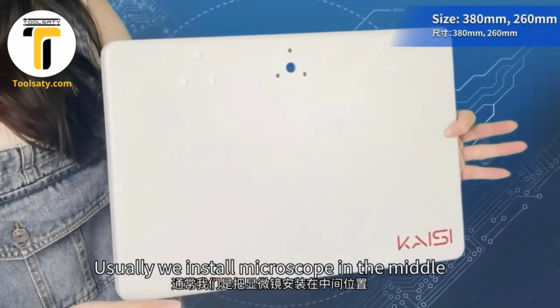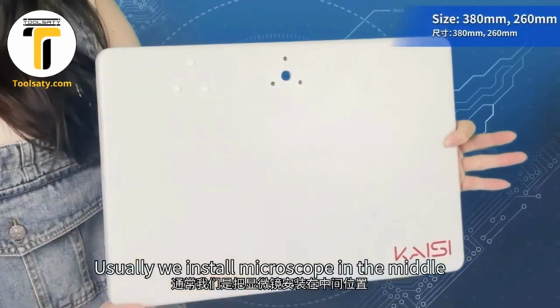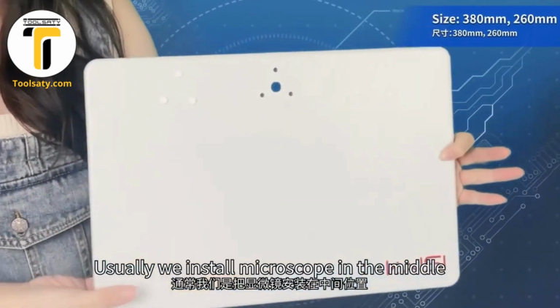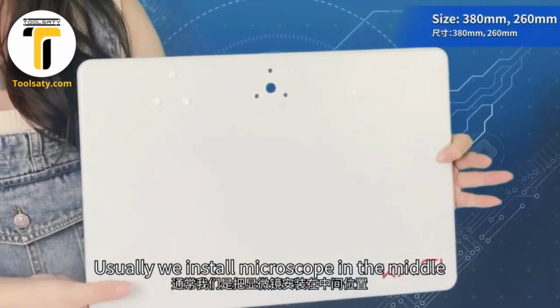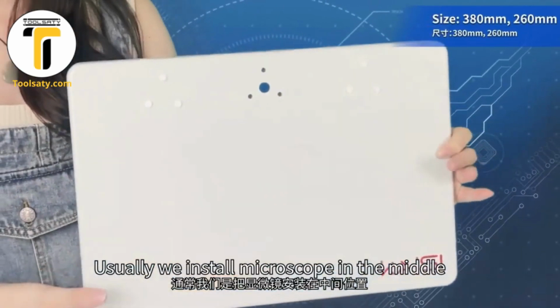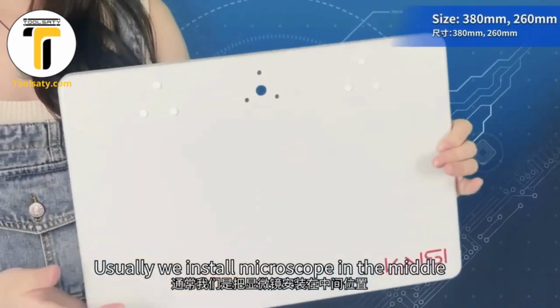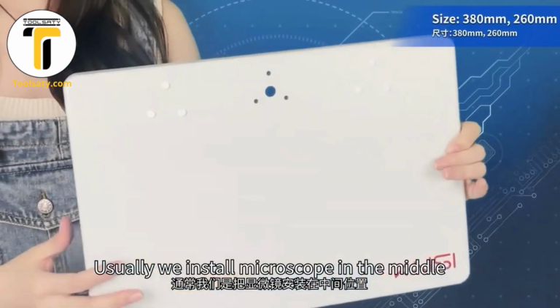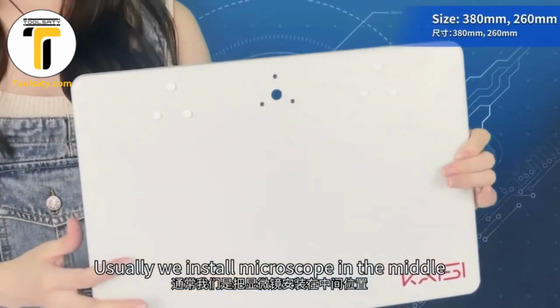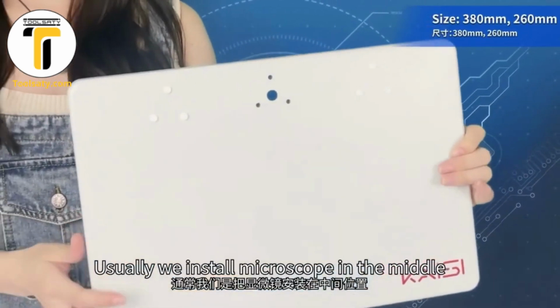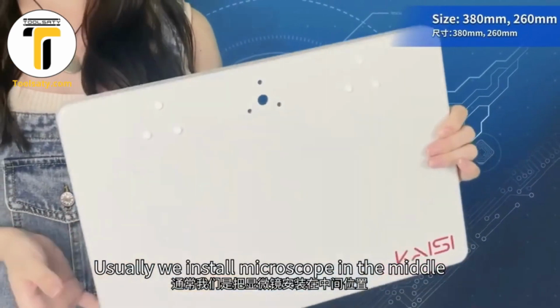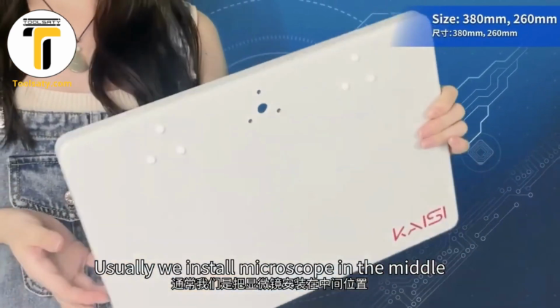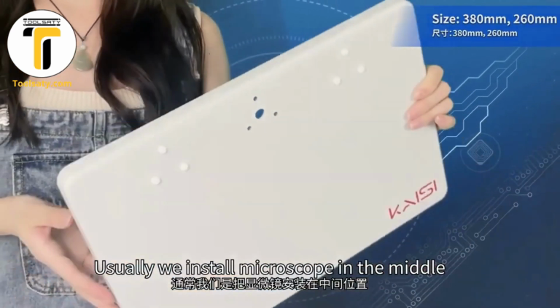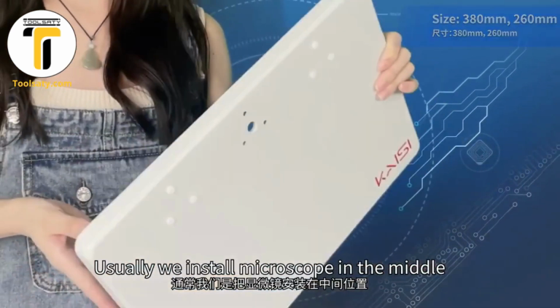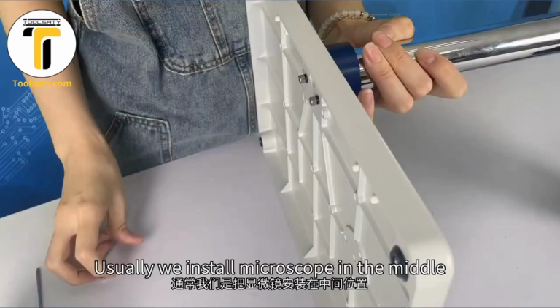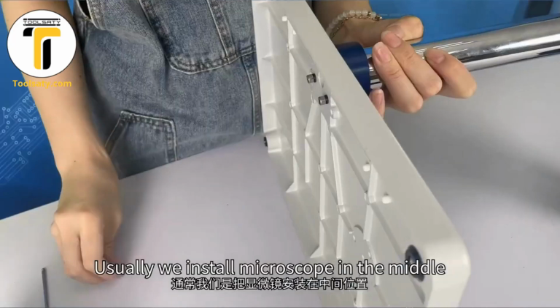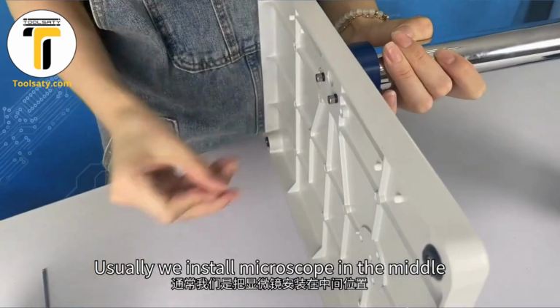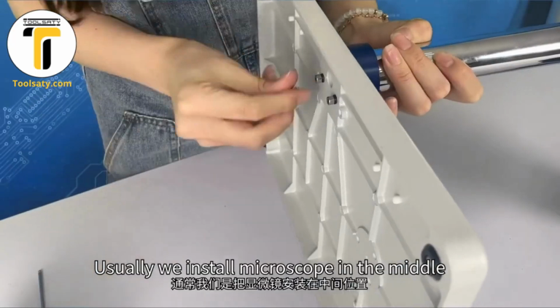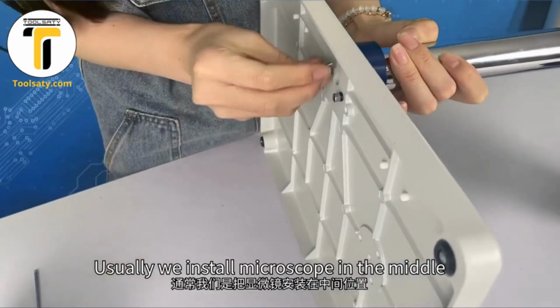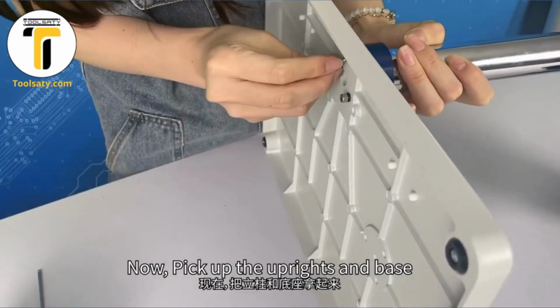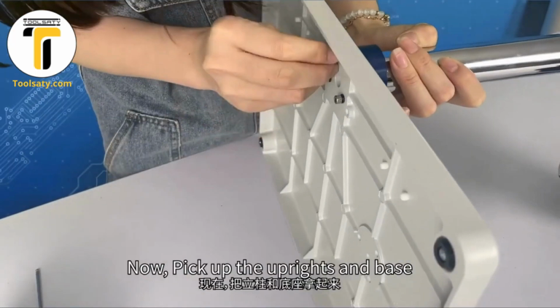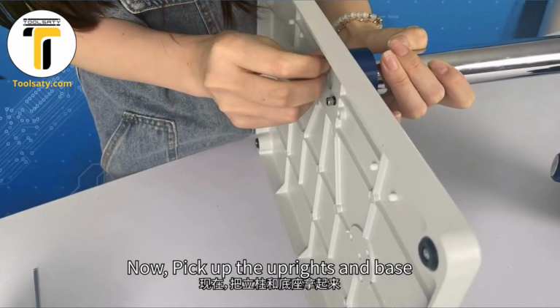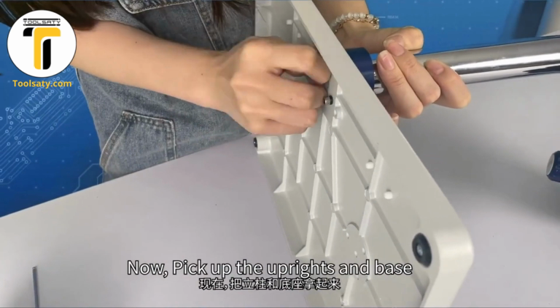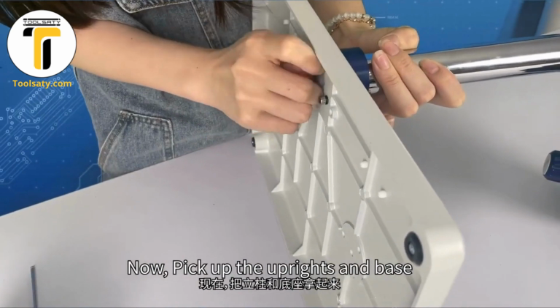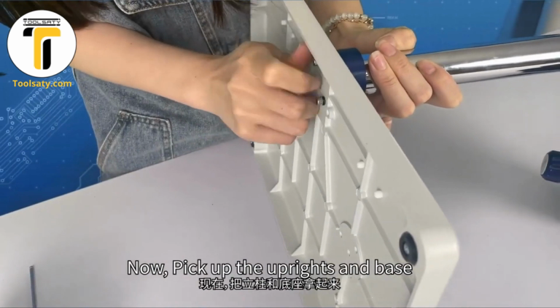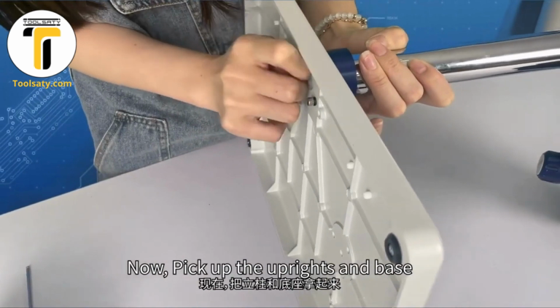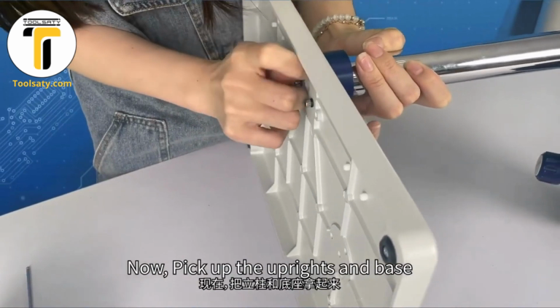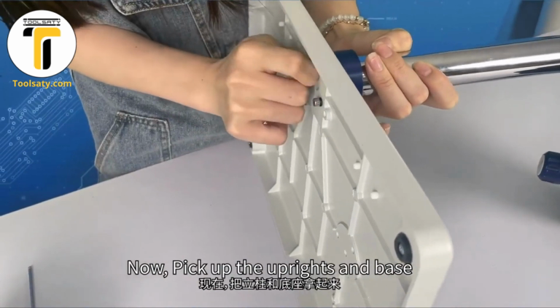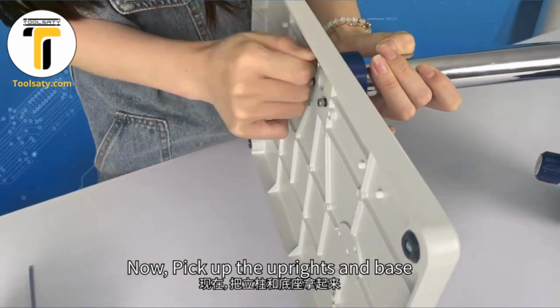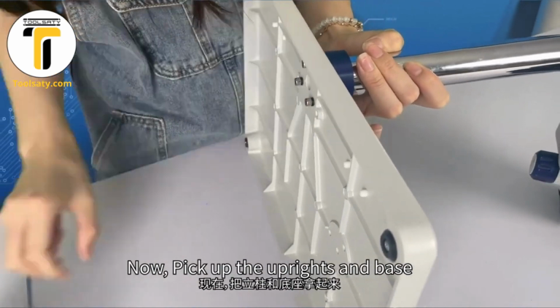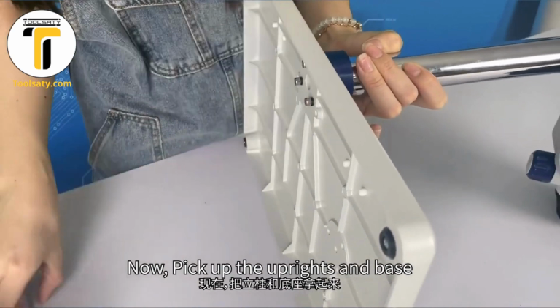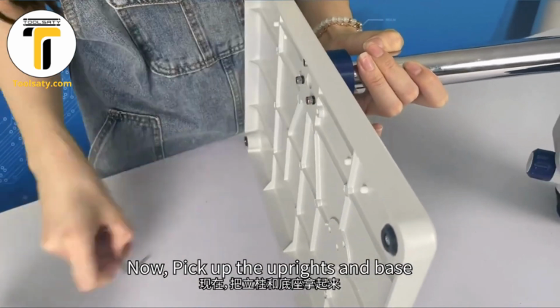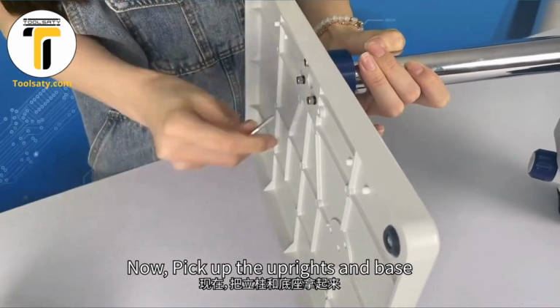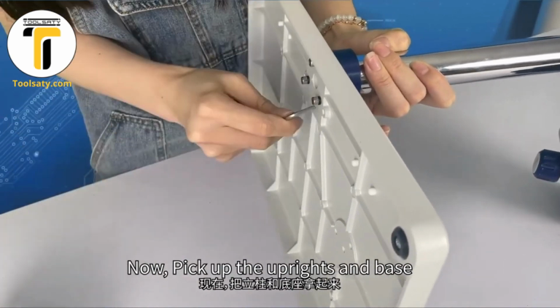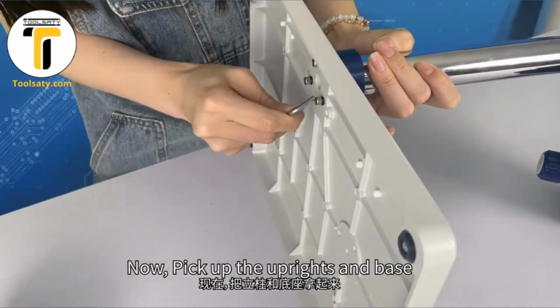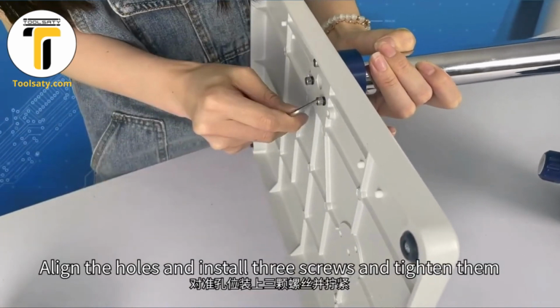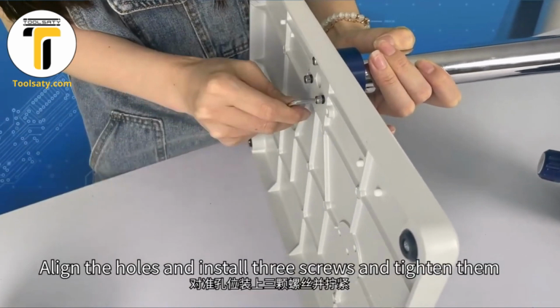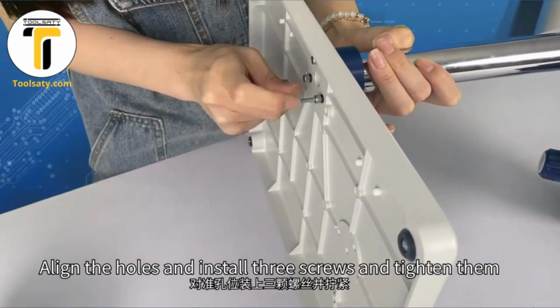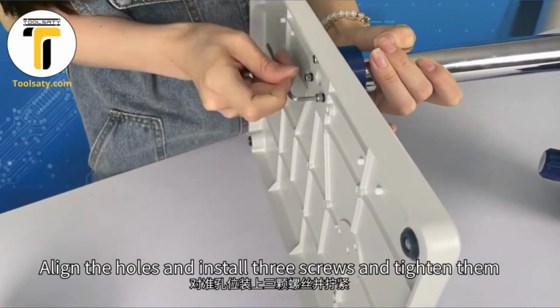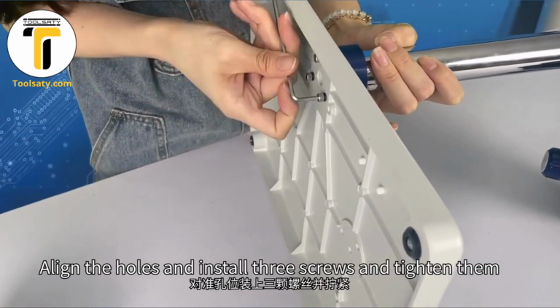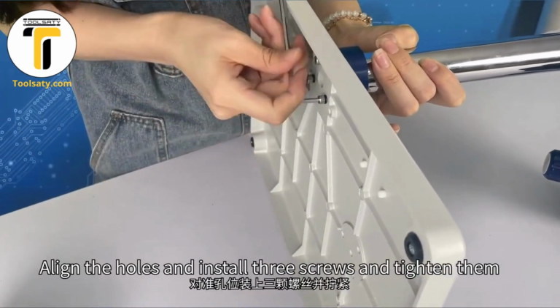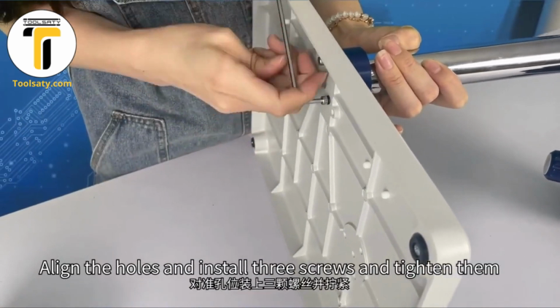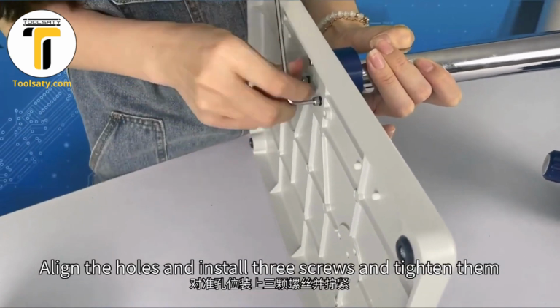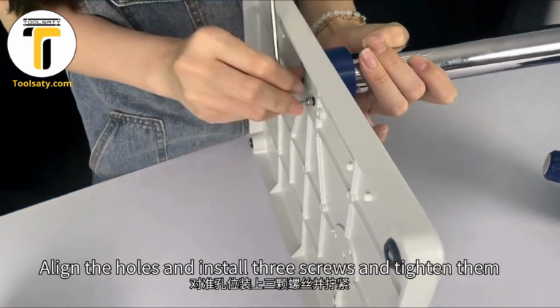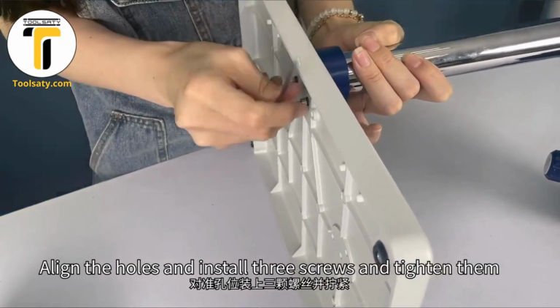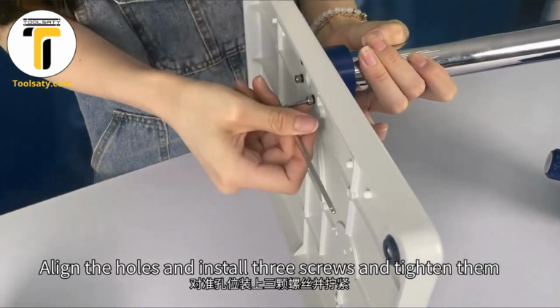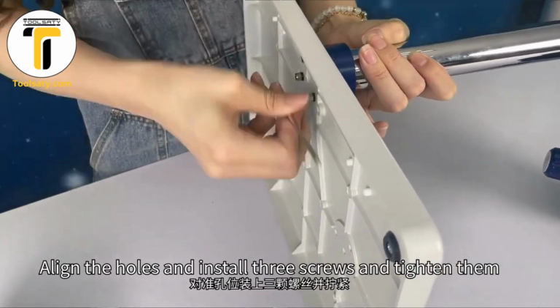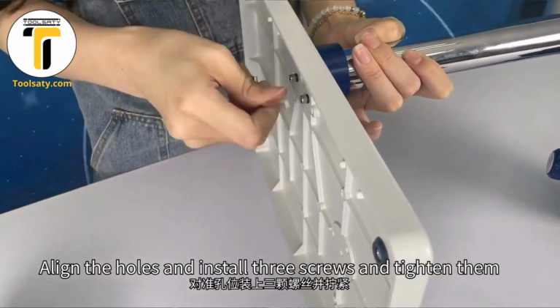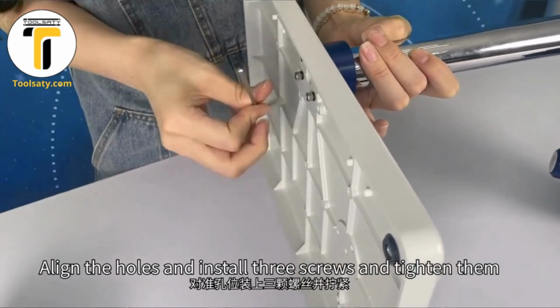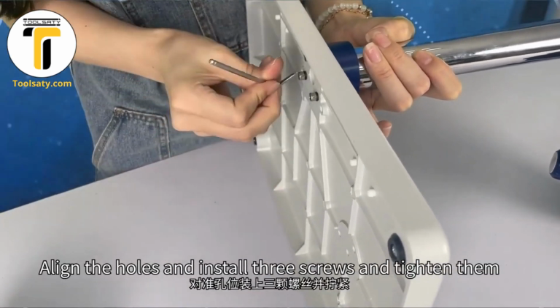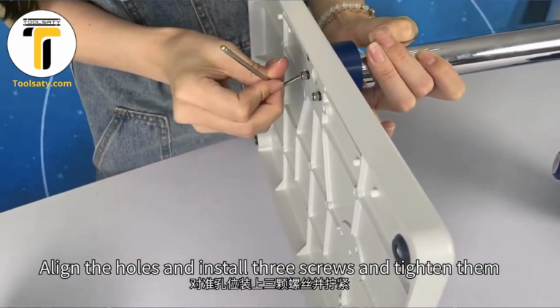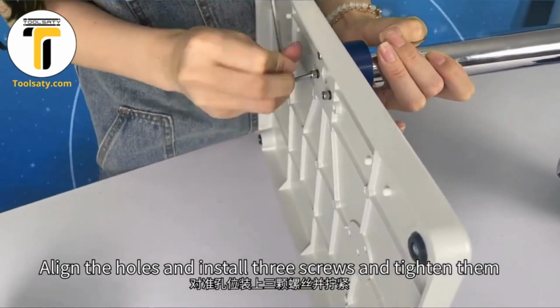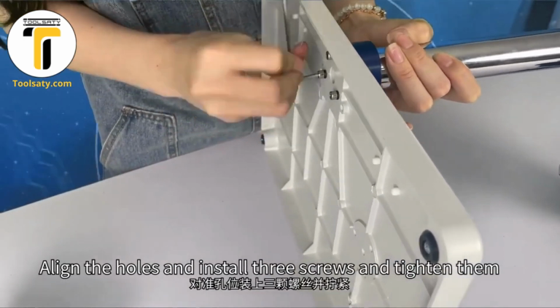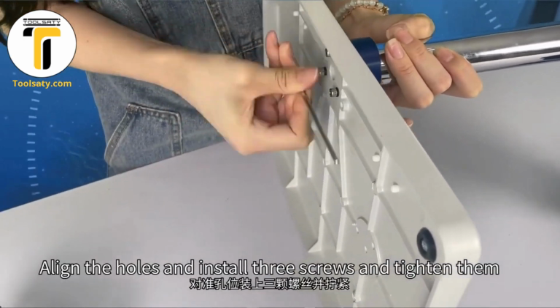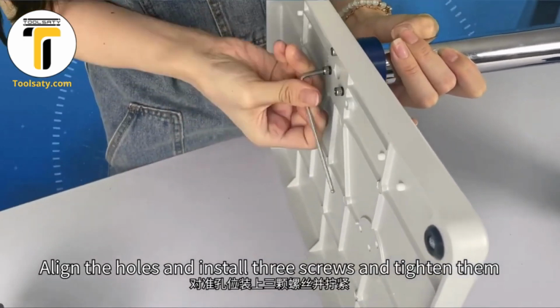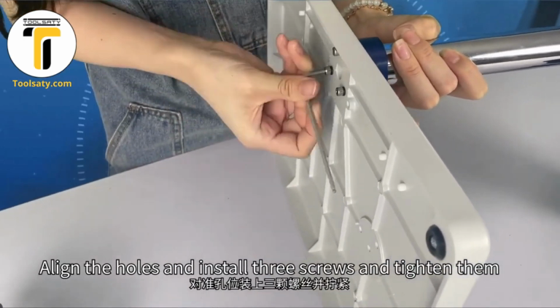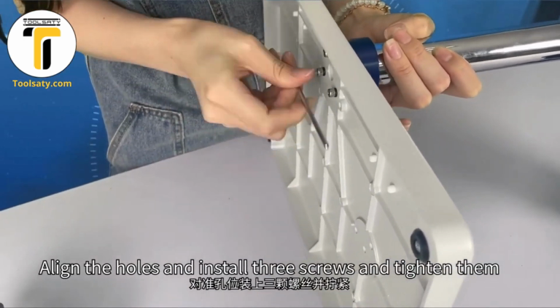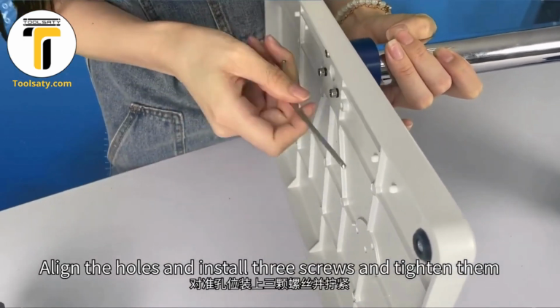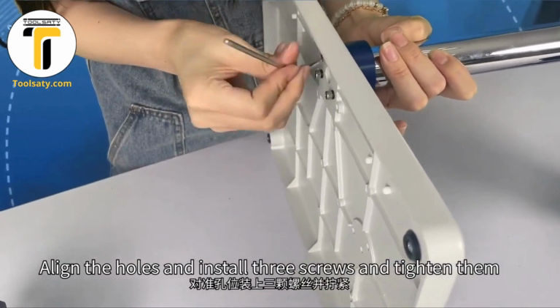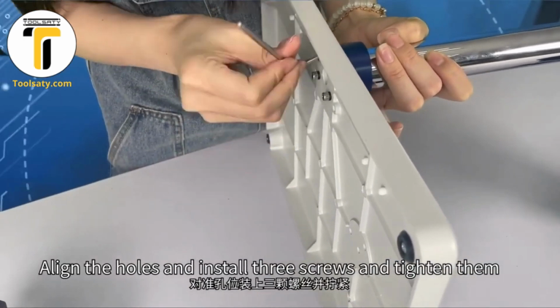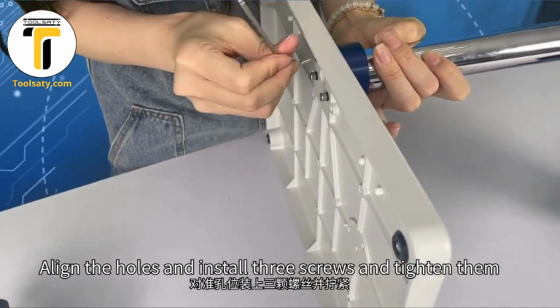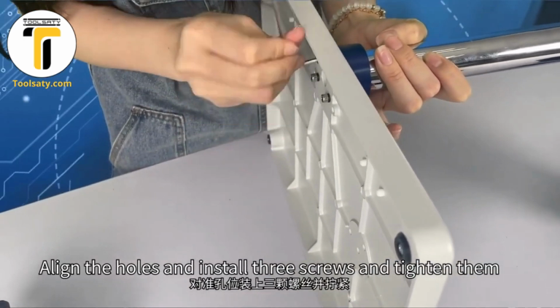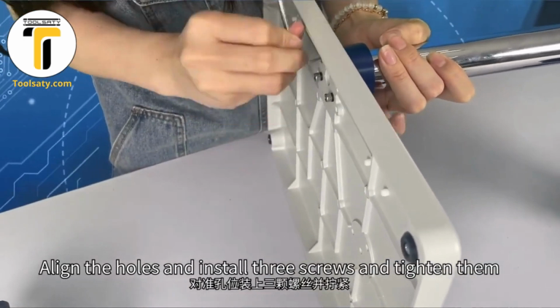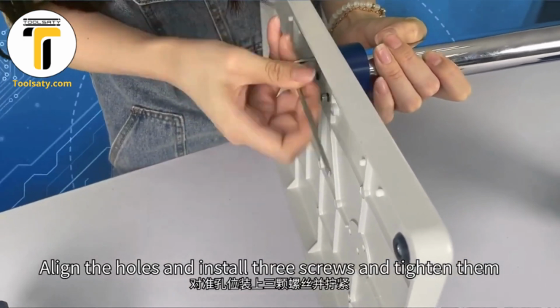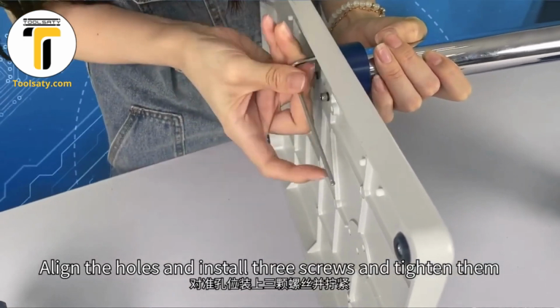Usually, we install the microscope in the middle. Now, pick up the other lines and place them. Align the holes and install the screws and tighten them.